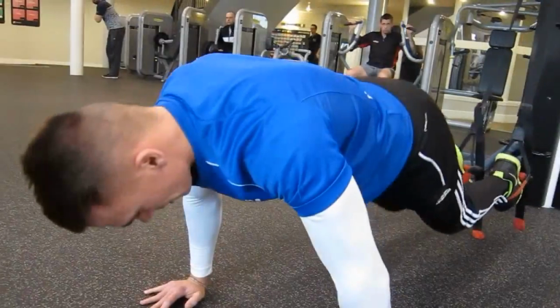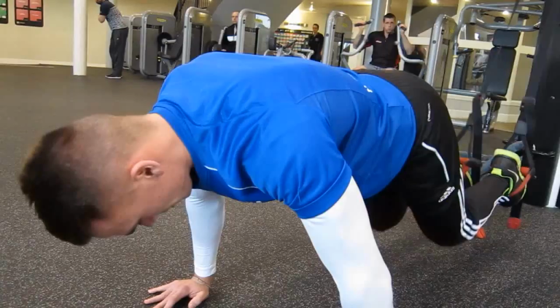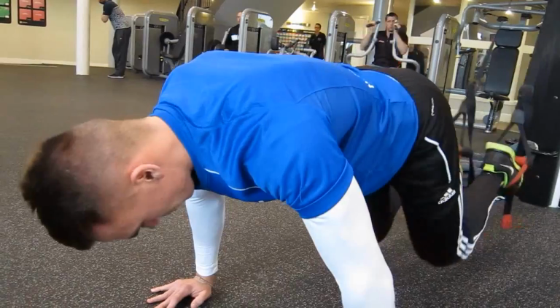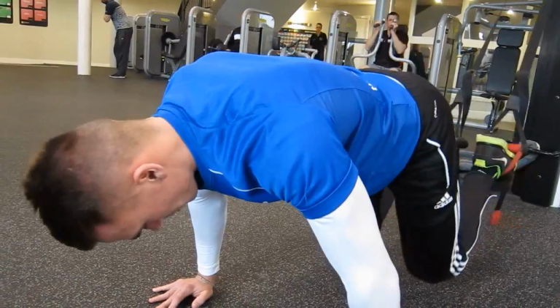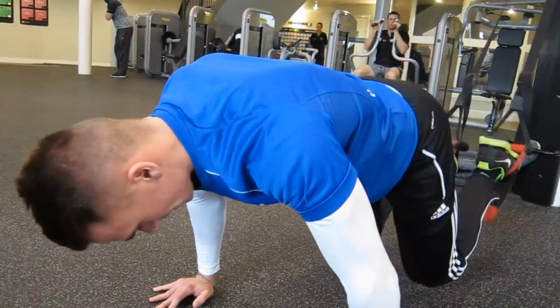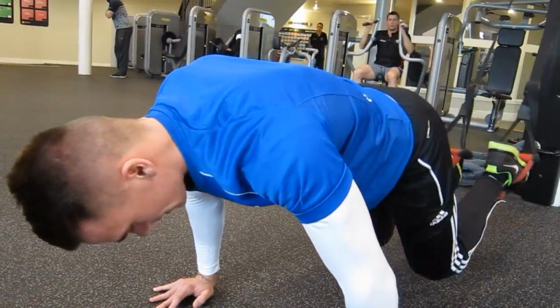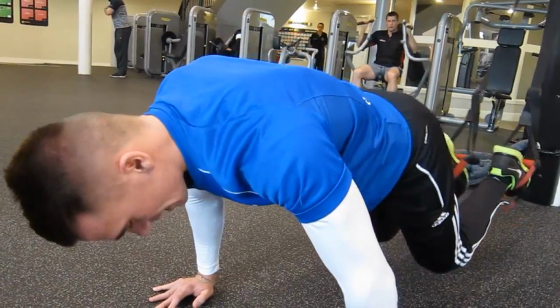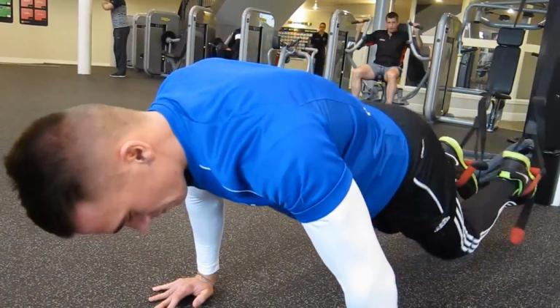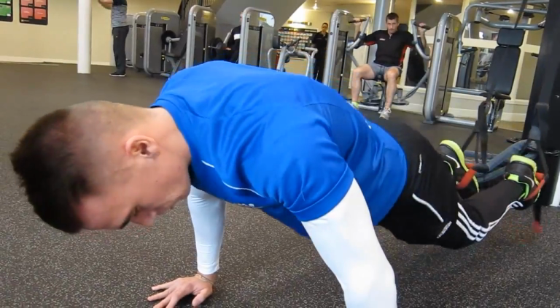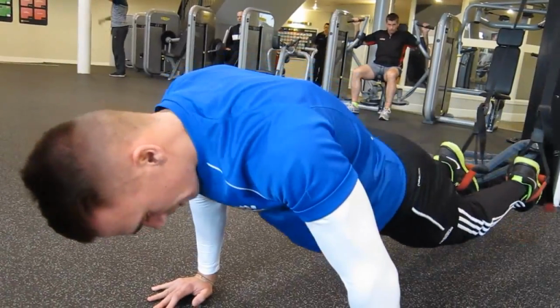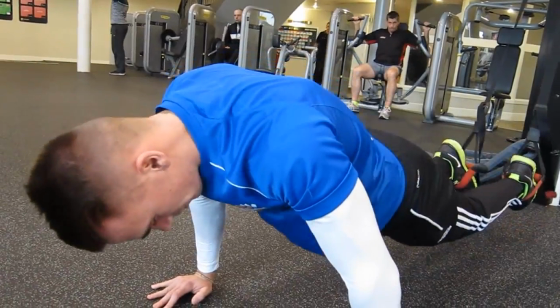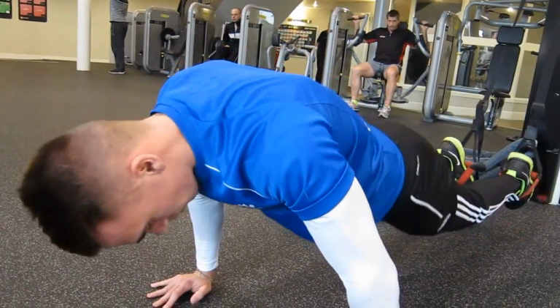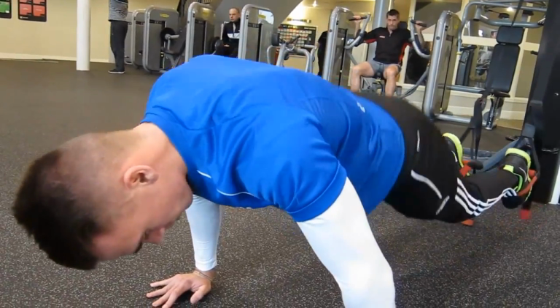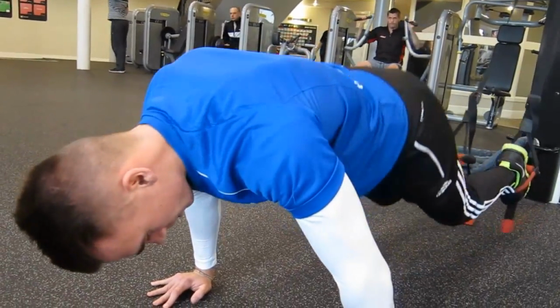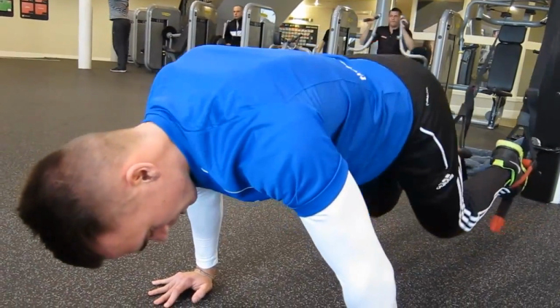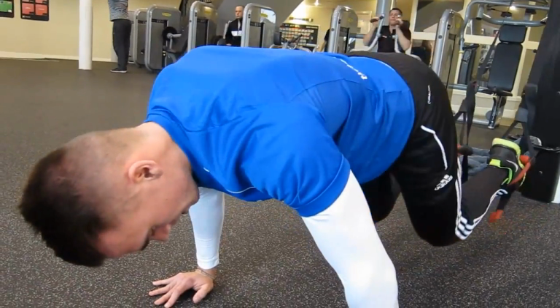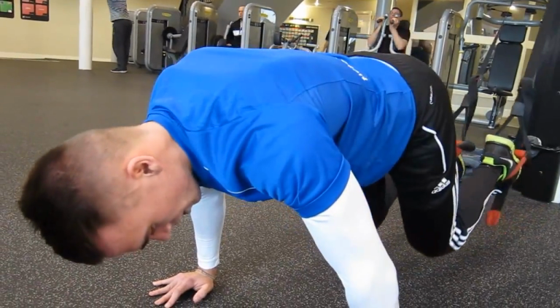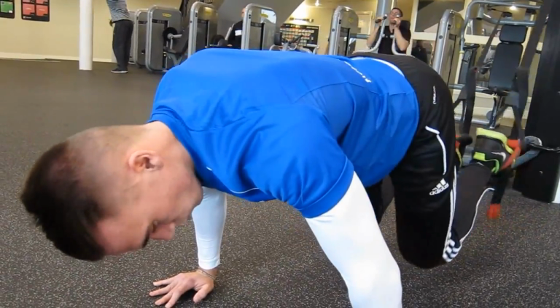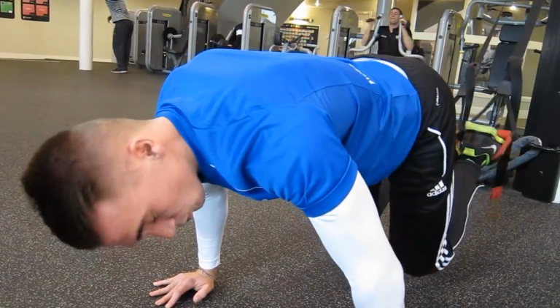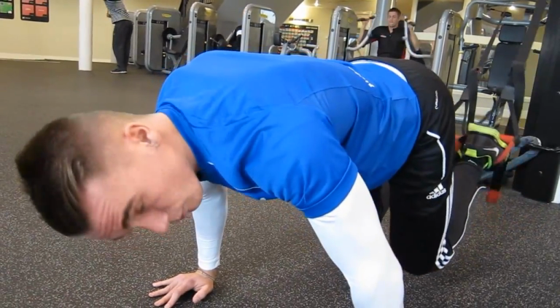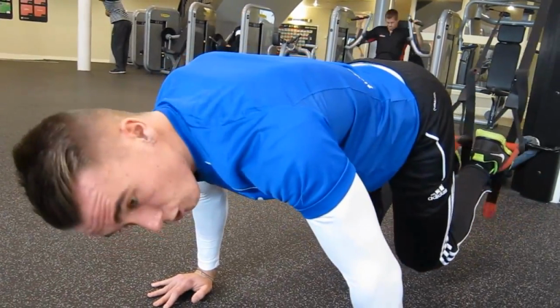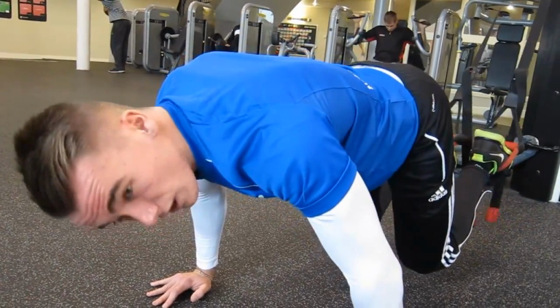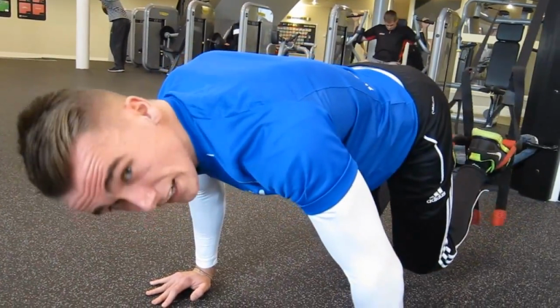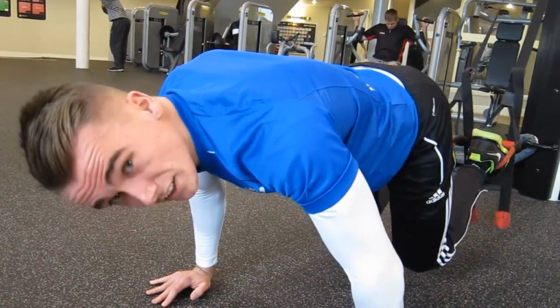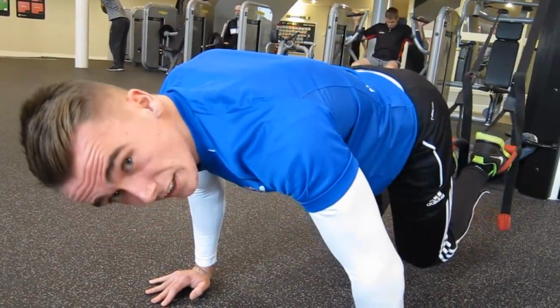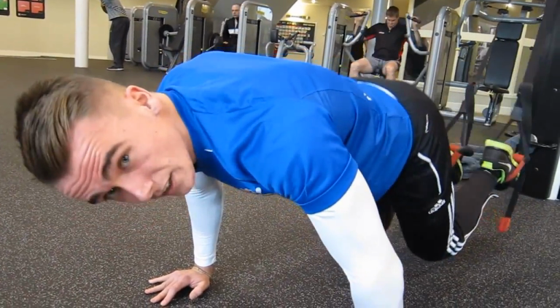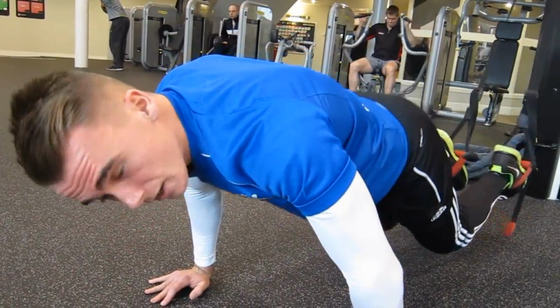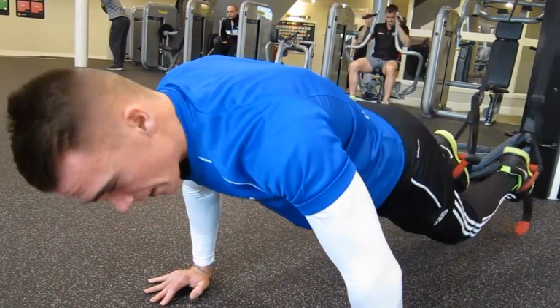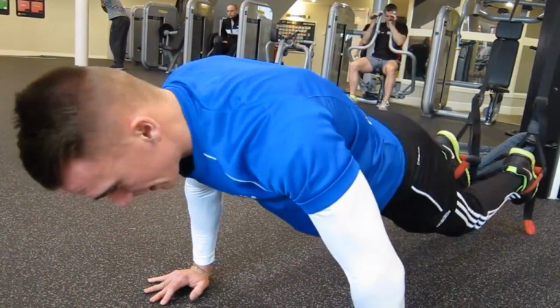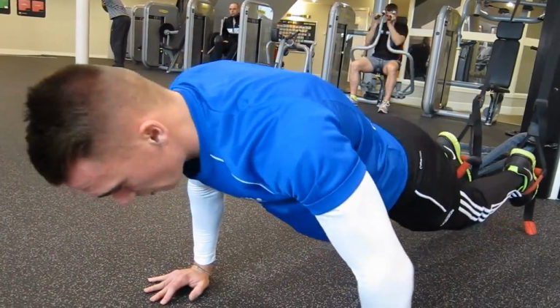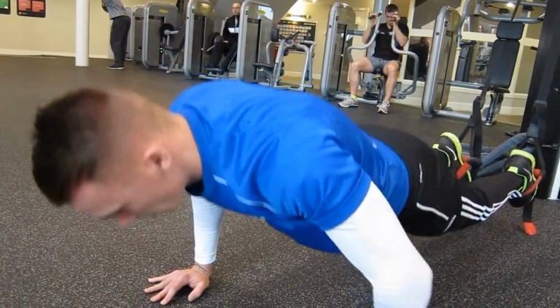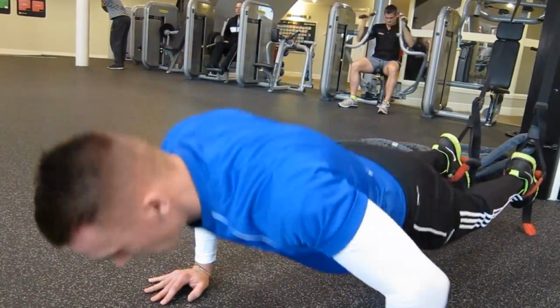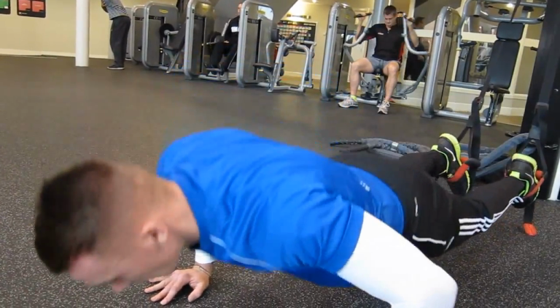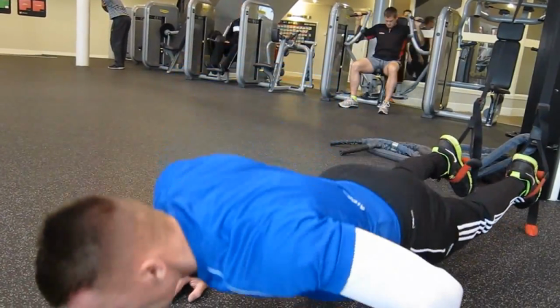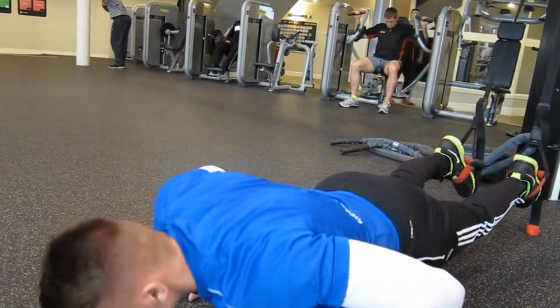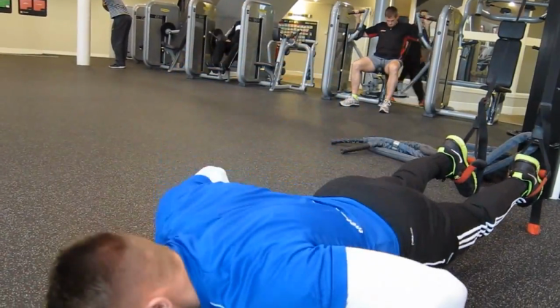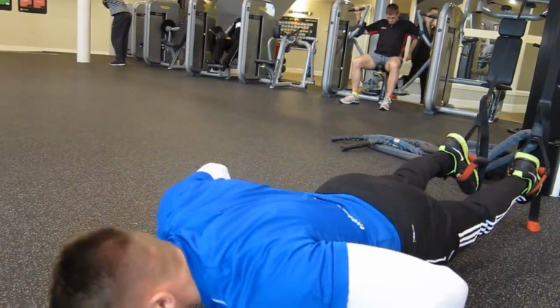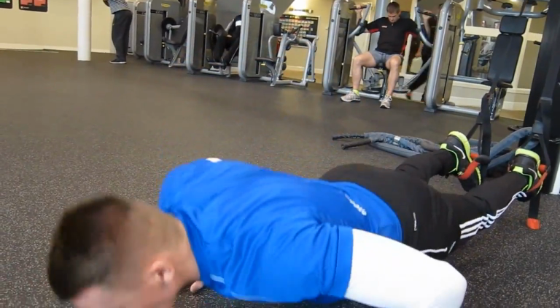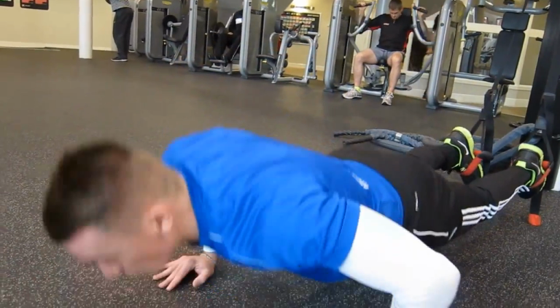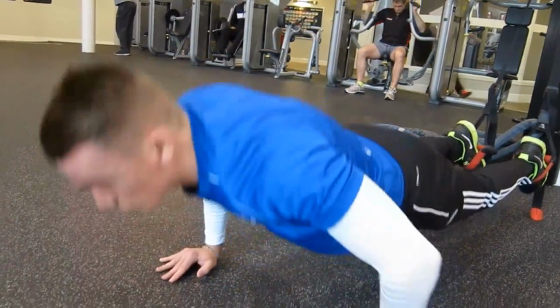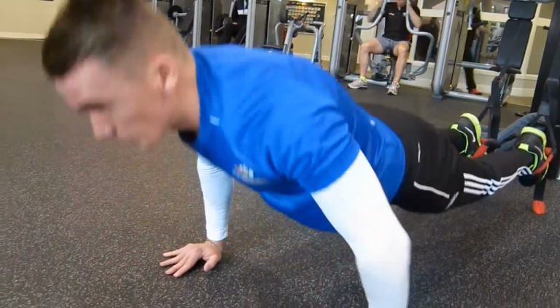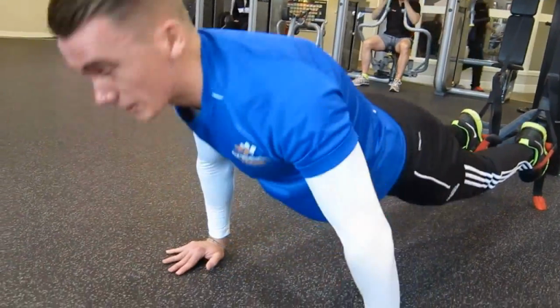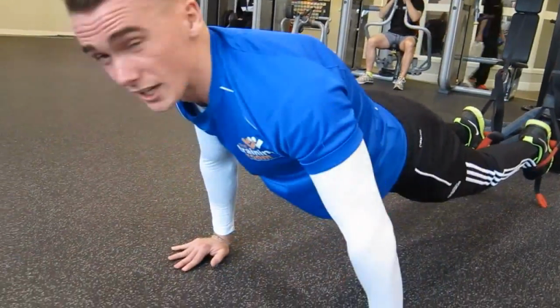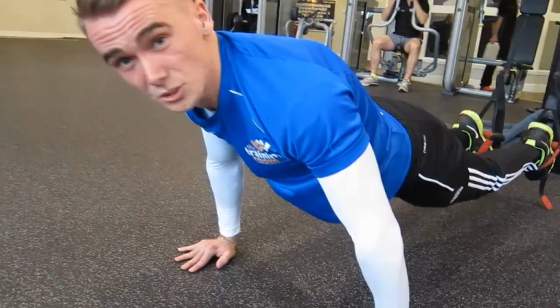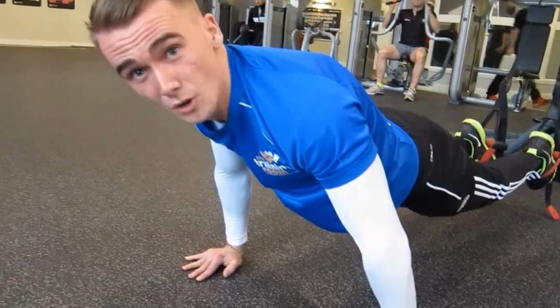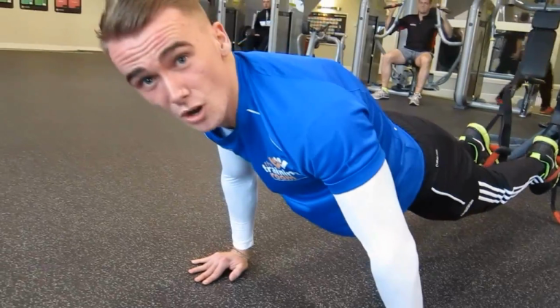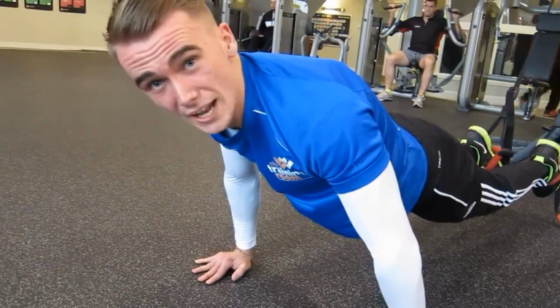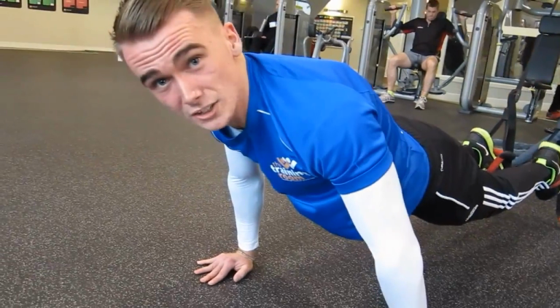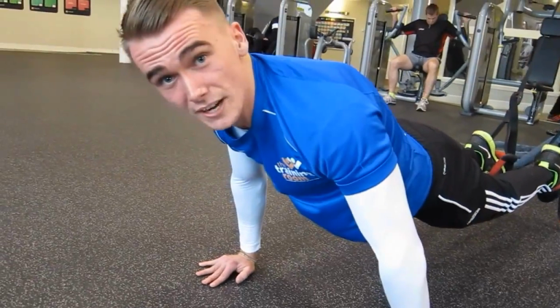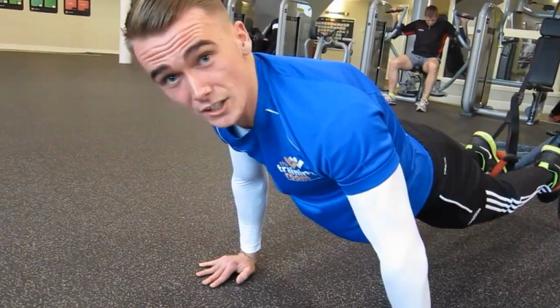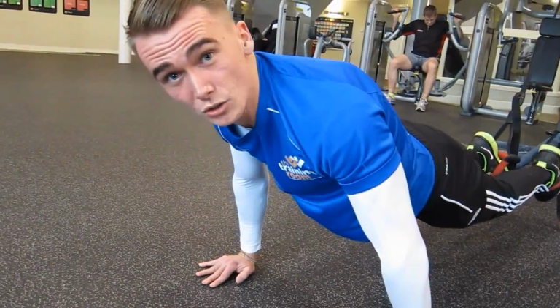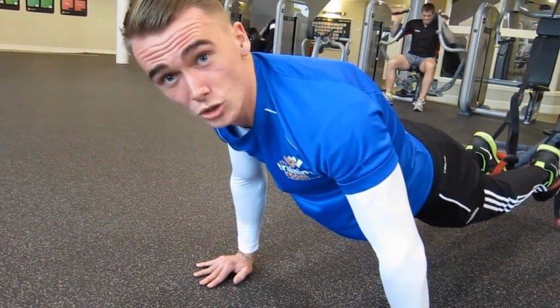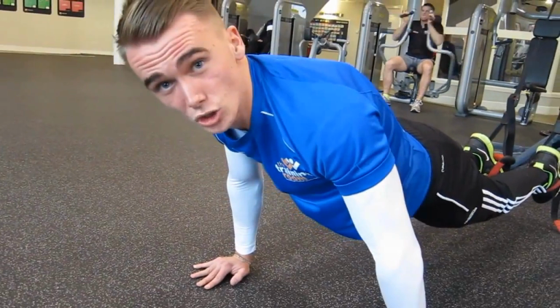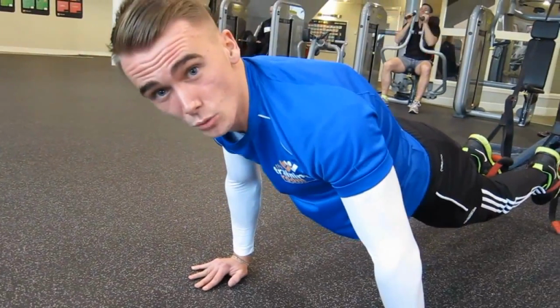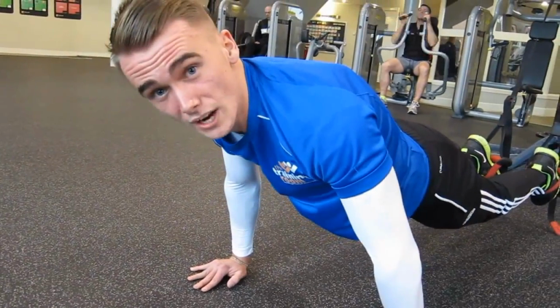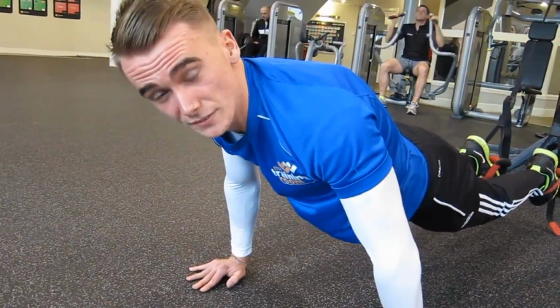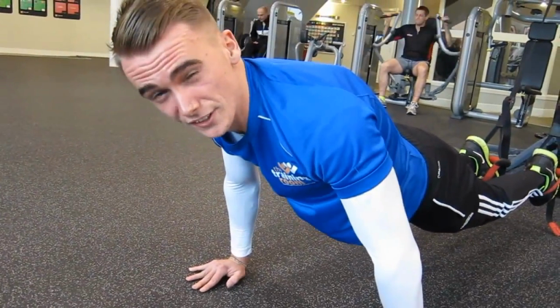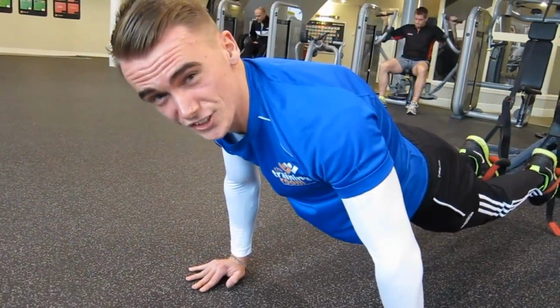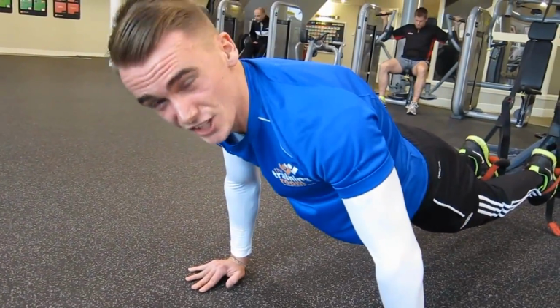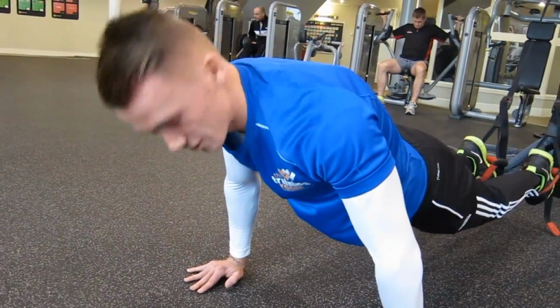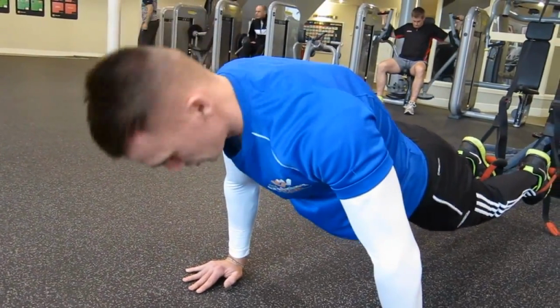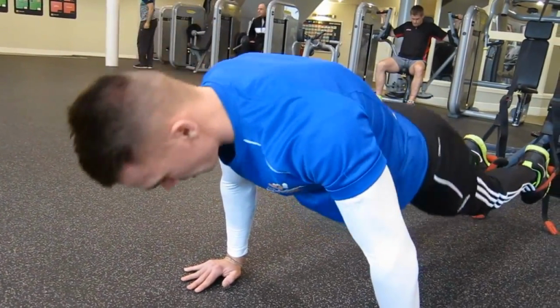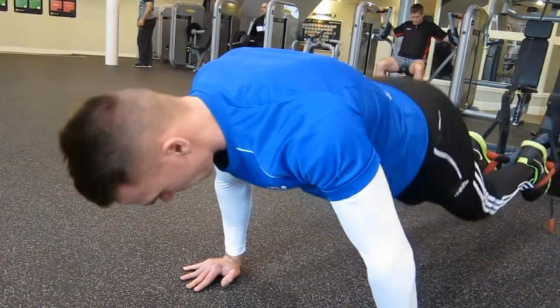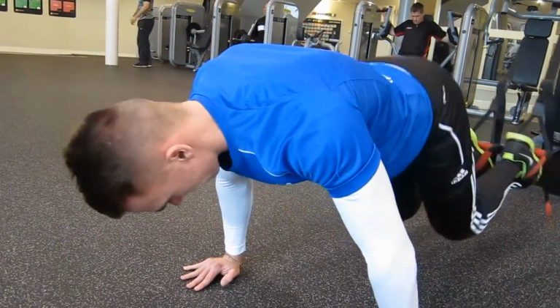If you want to make this even more difficult, once you've brought your legs in and back down, go into a push-up position. So we're not only activating the core, we're activating our chest as well.